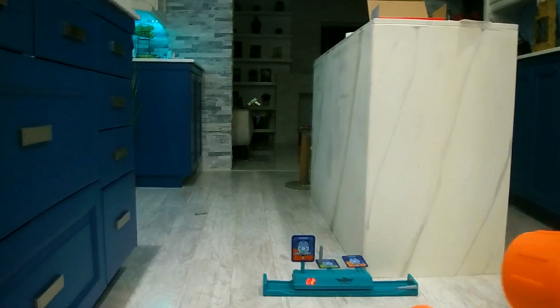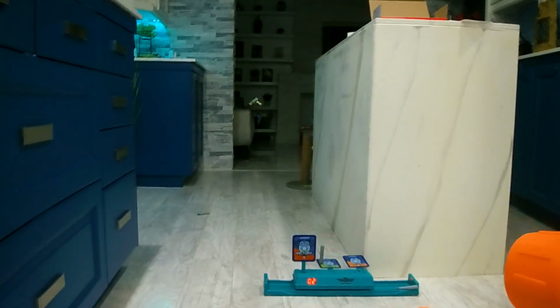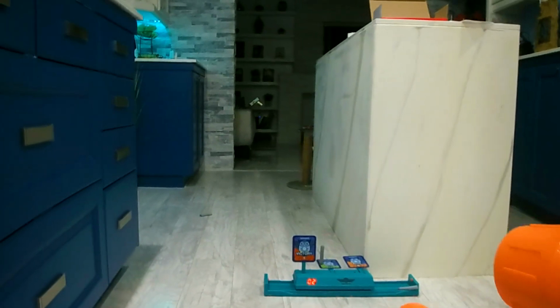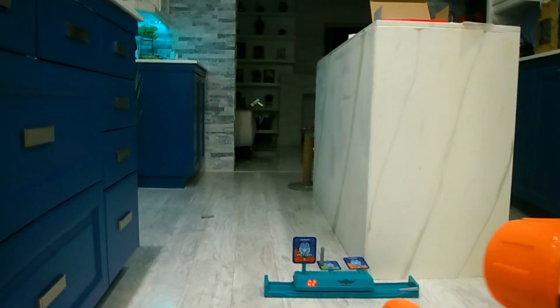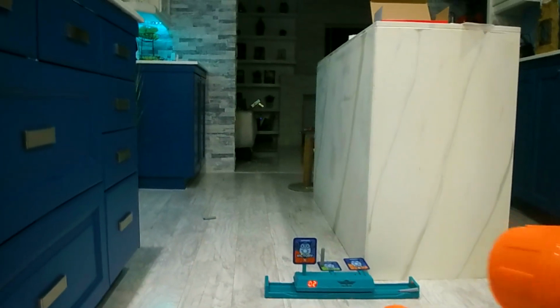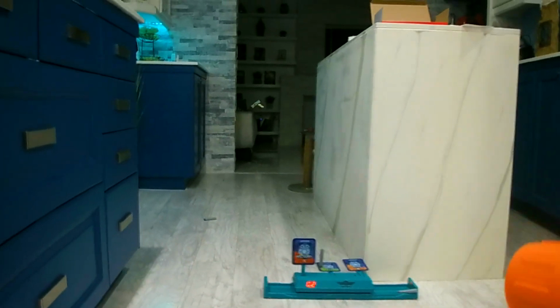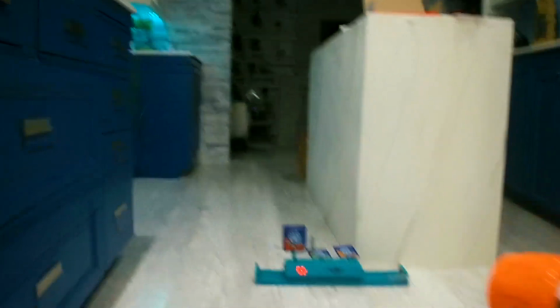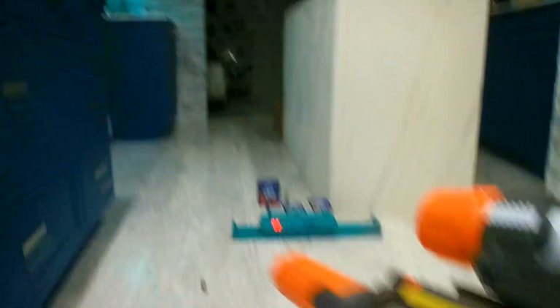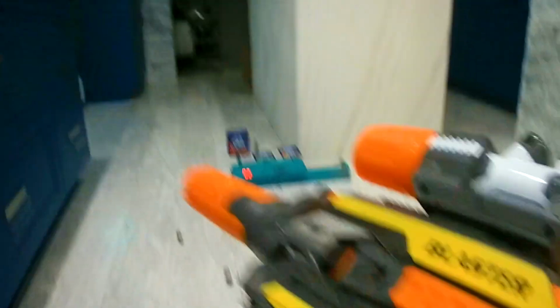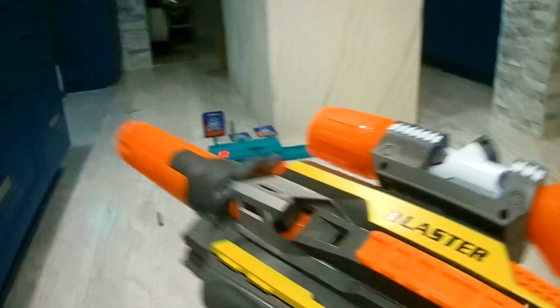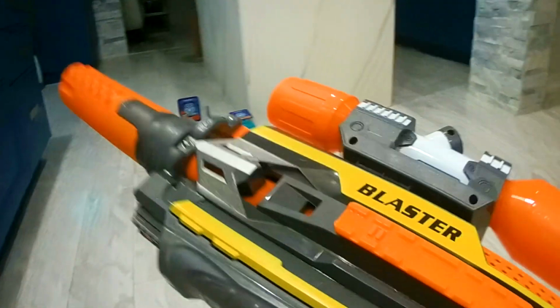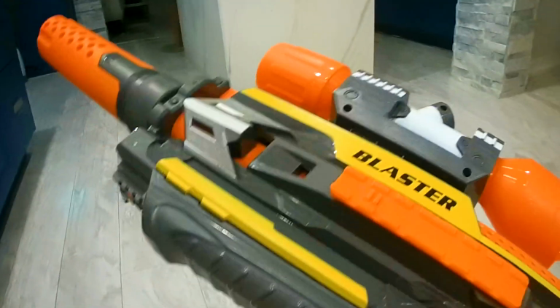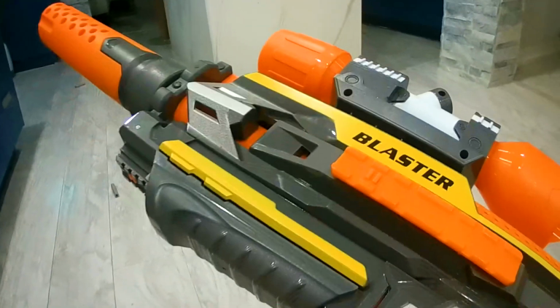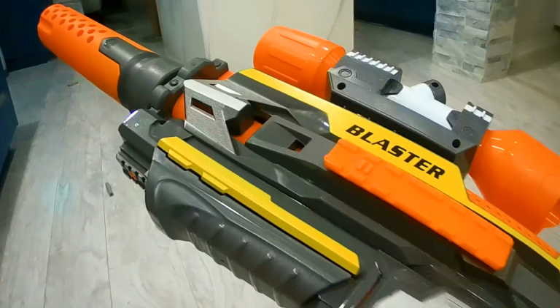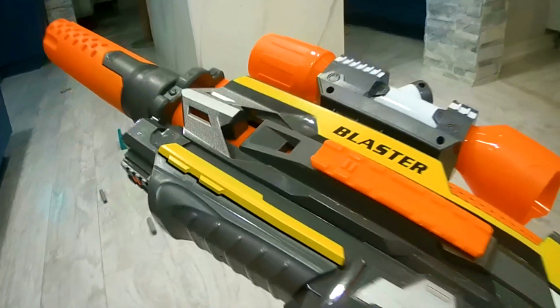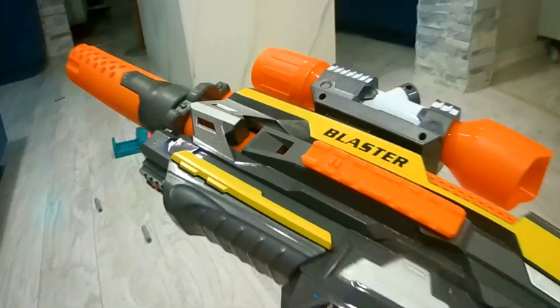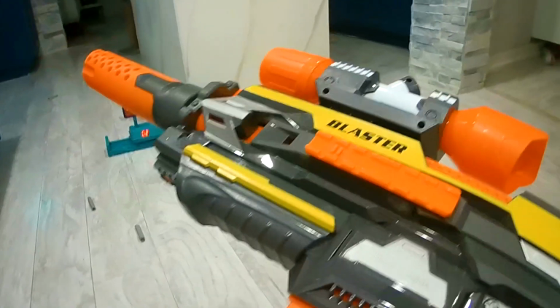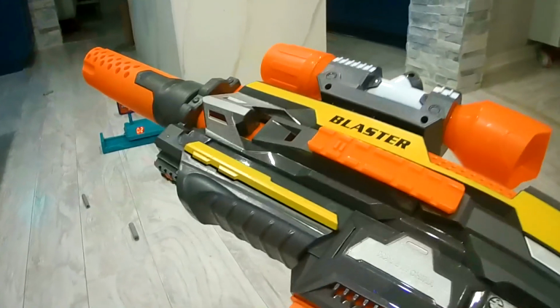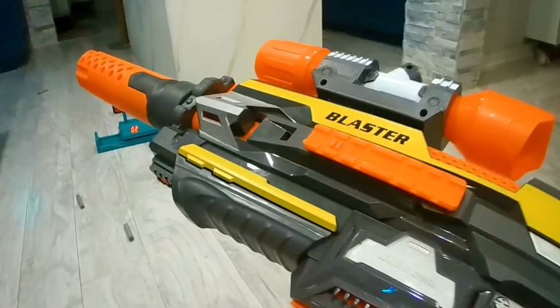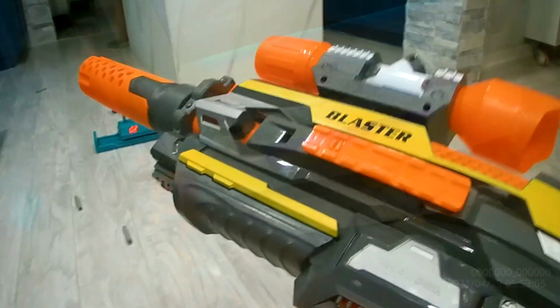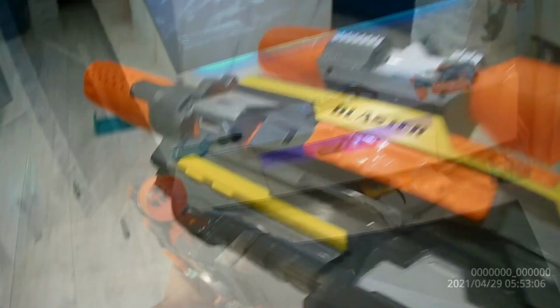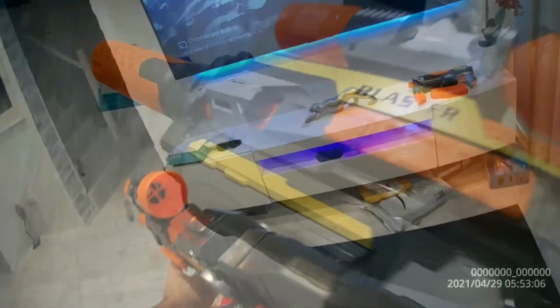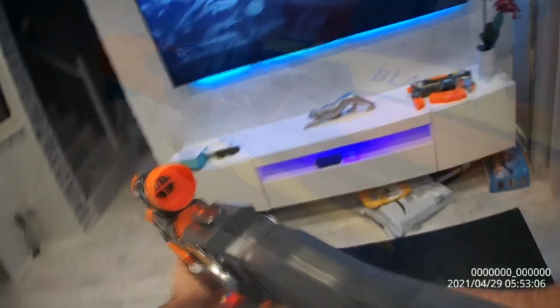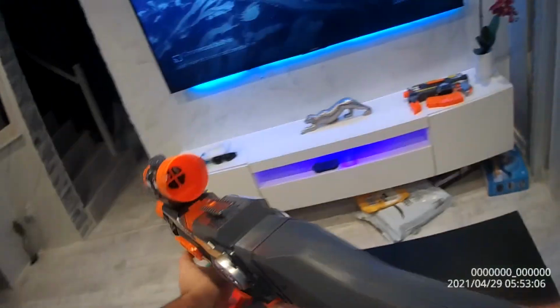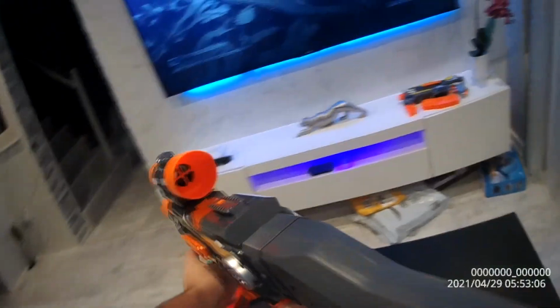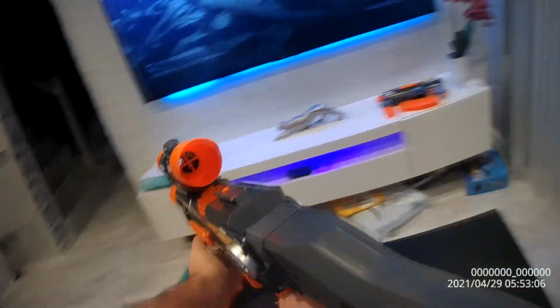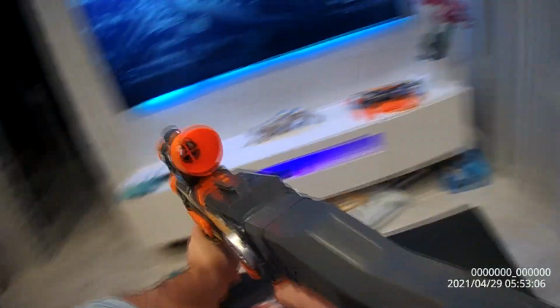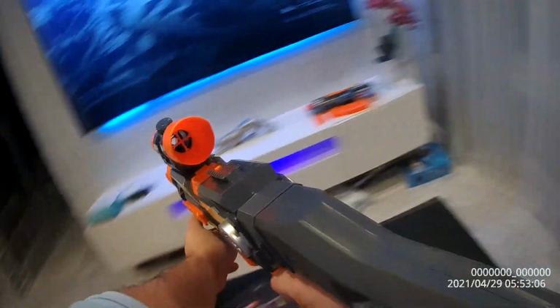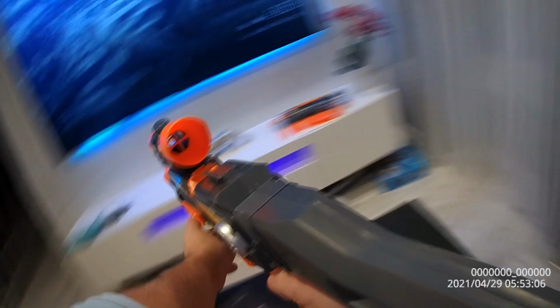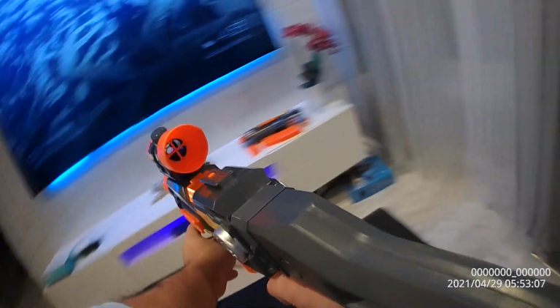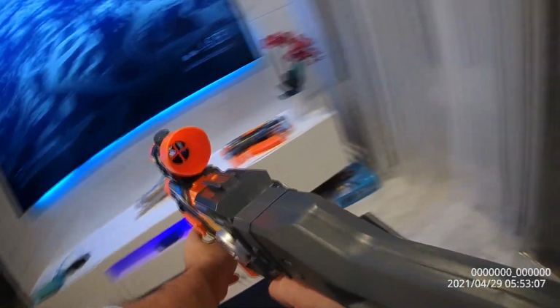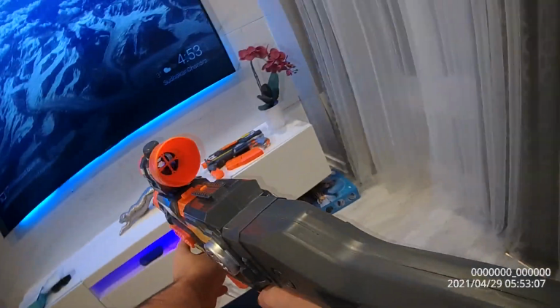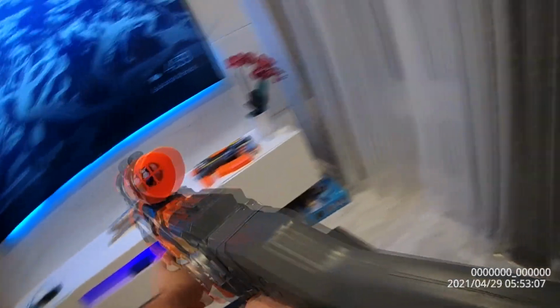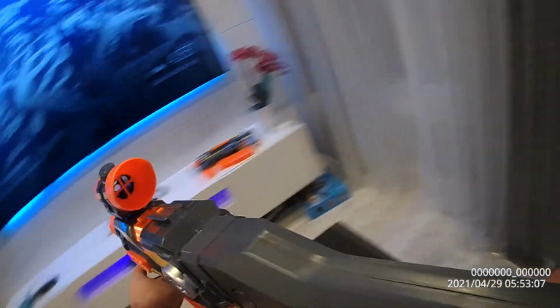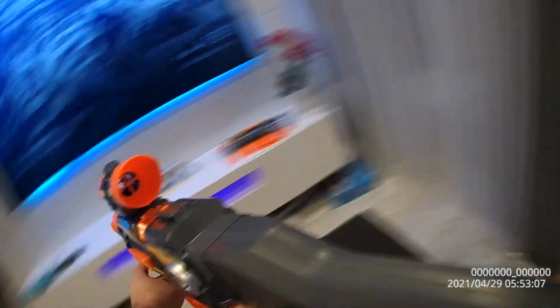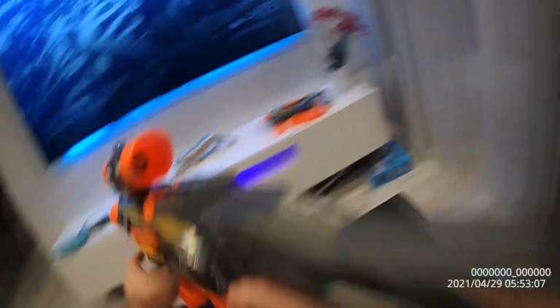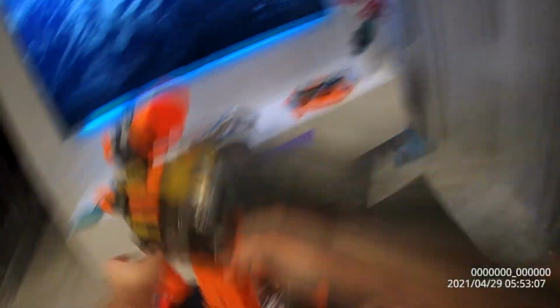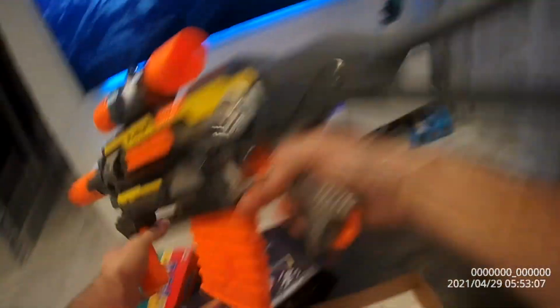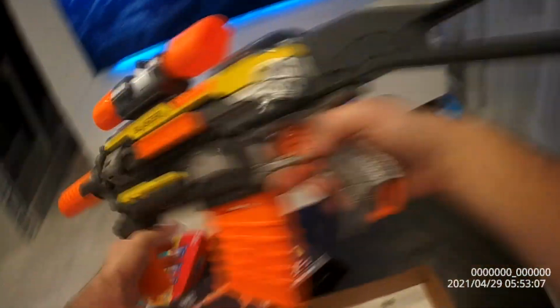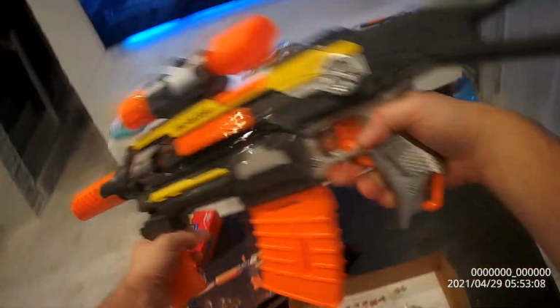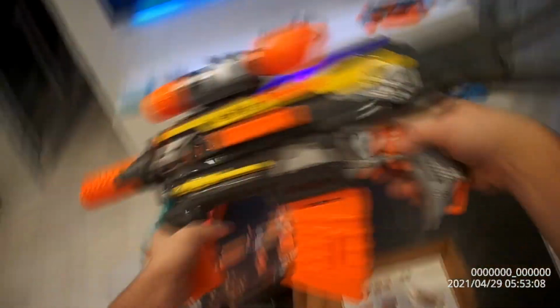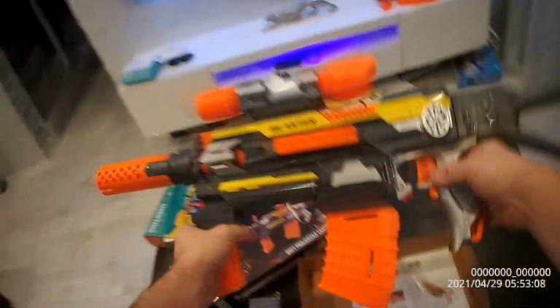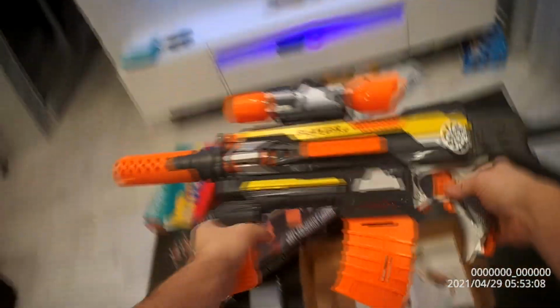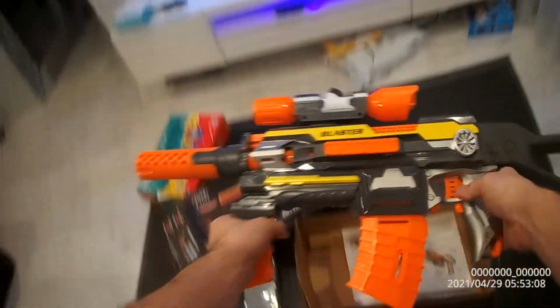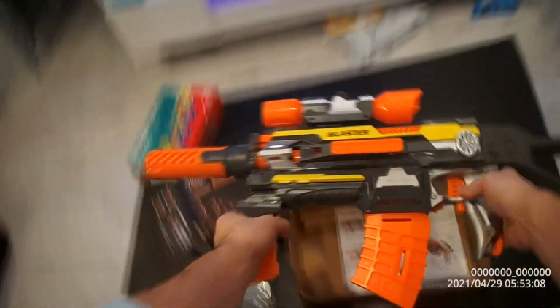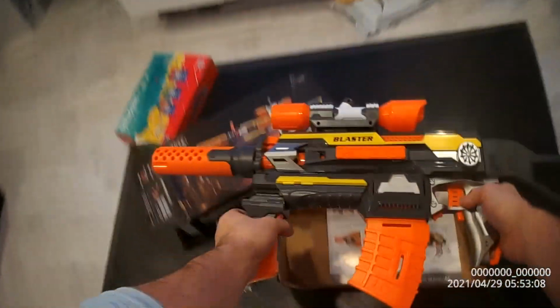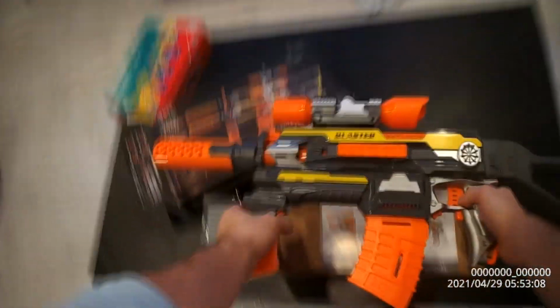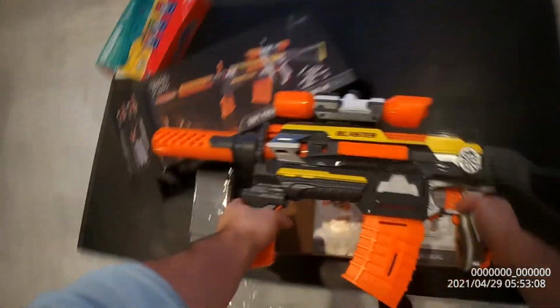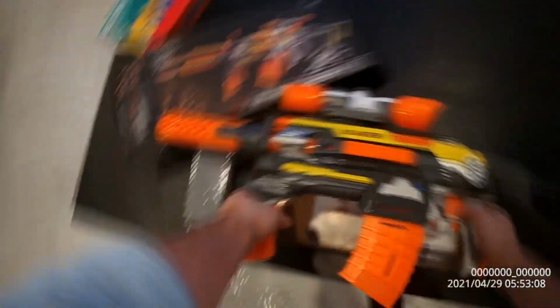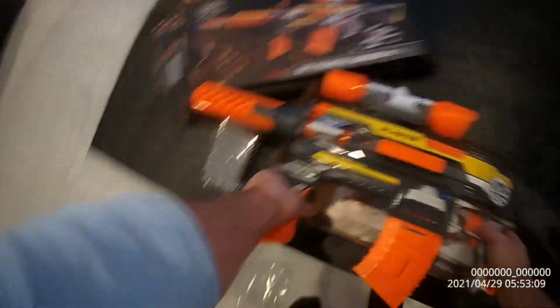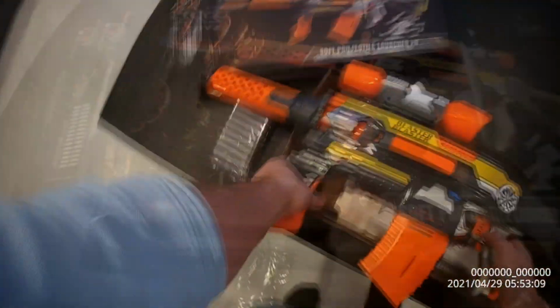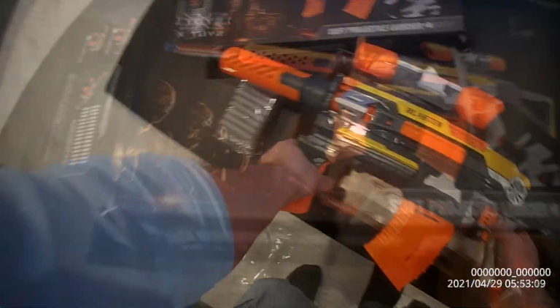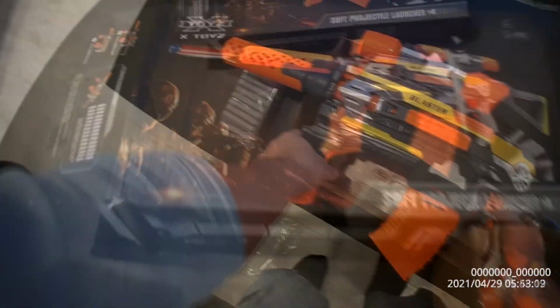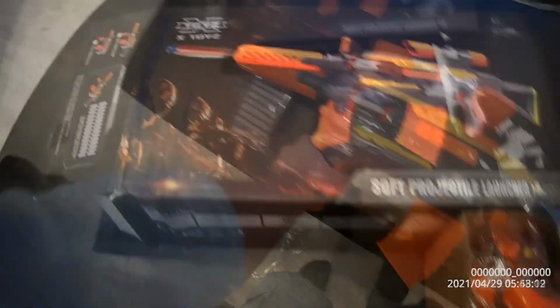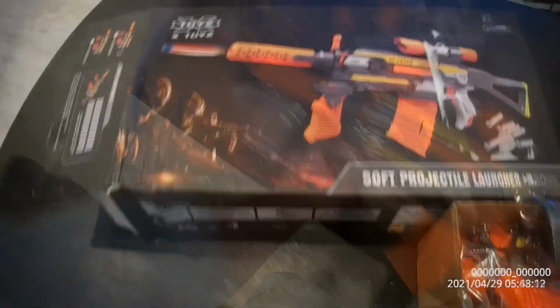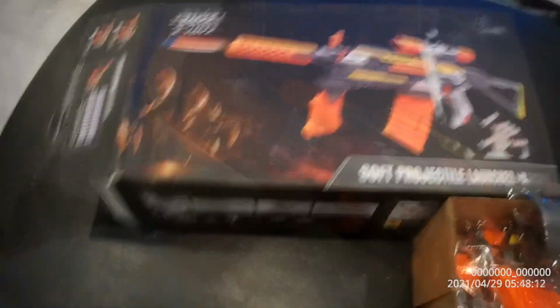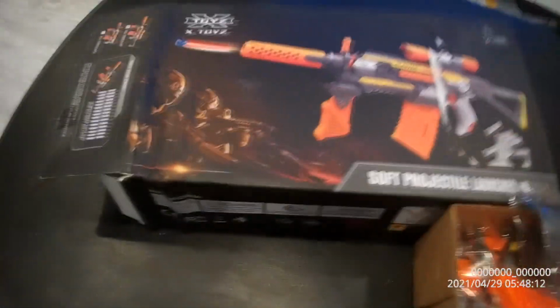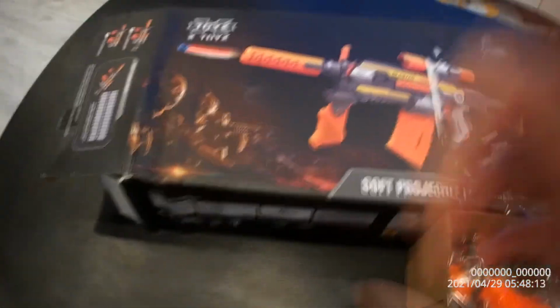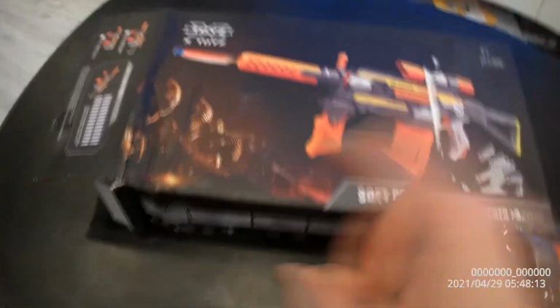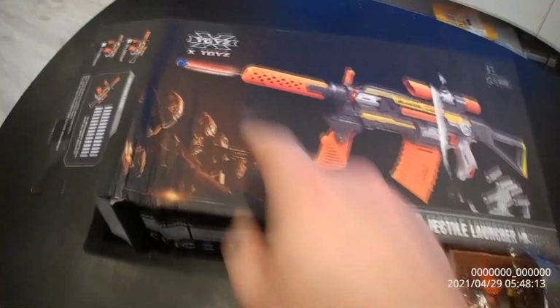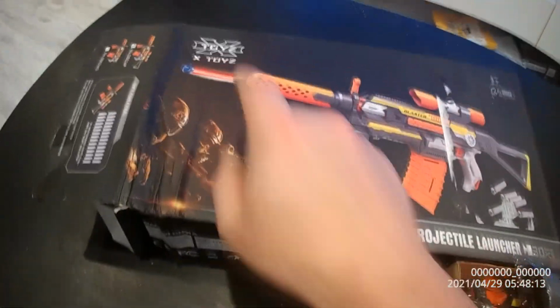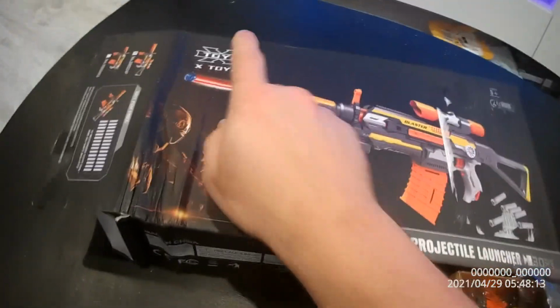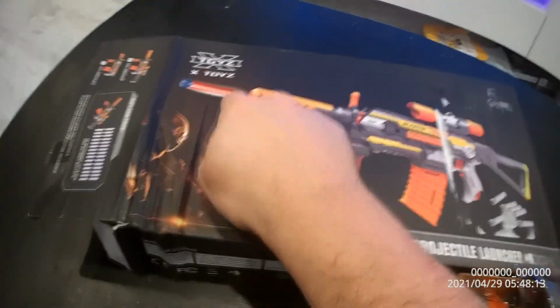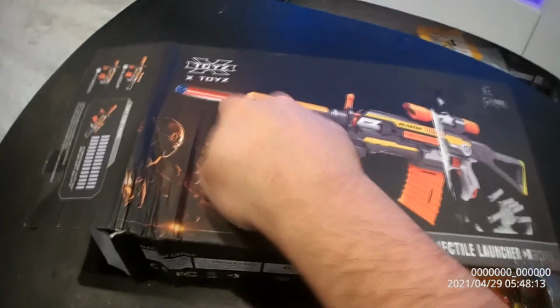This is an X-Toys Blaster — it's a Nerf projectile. This is a great gift for Christmas or a birthday for any kid.